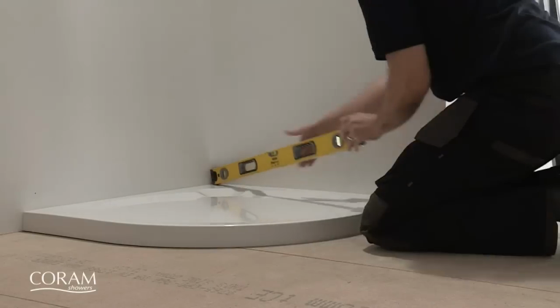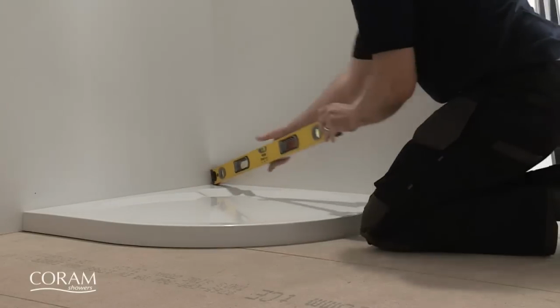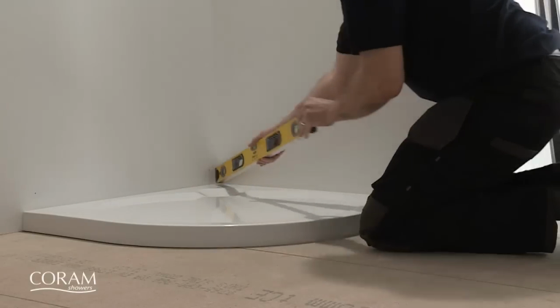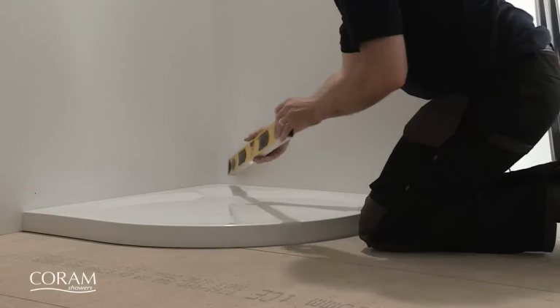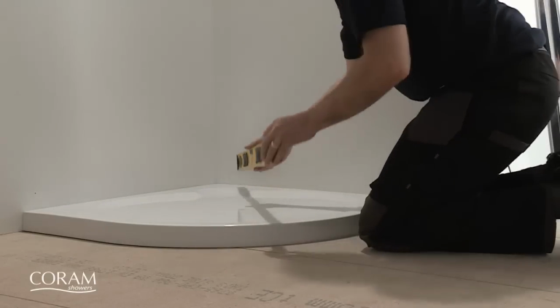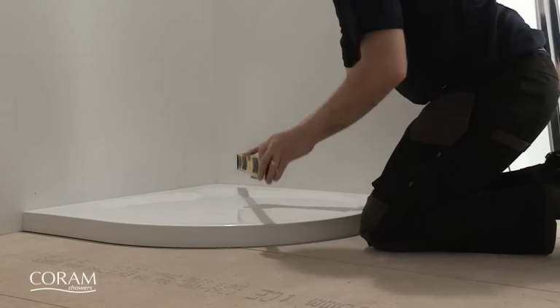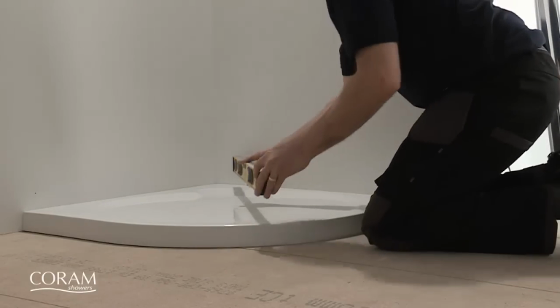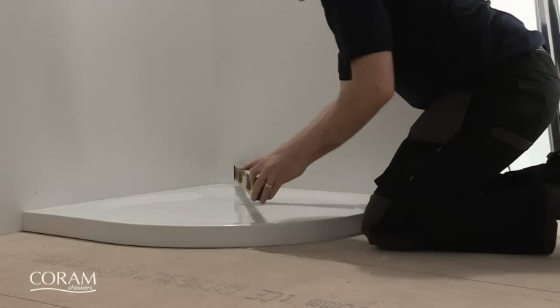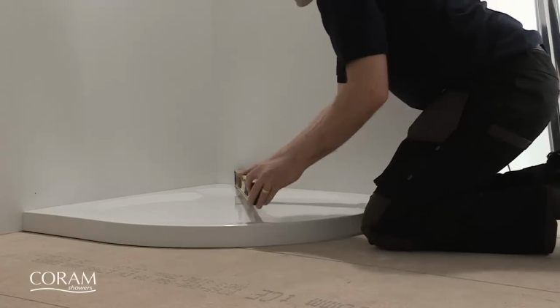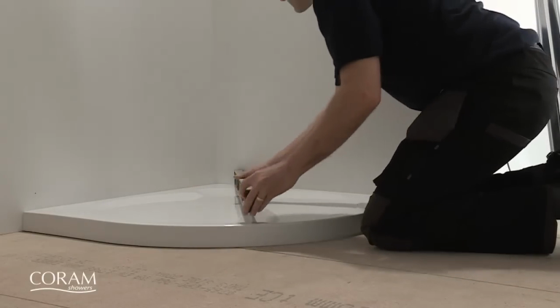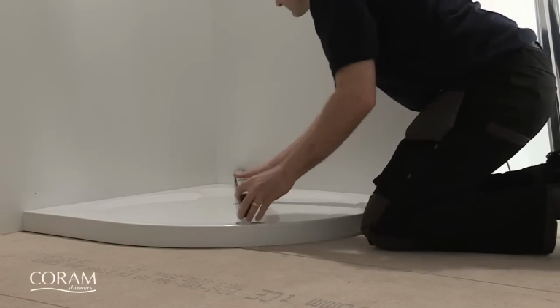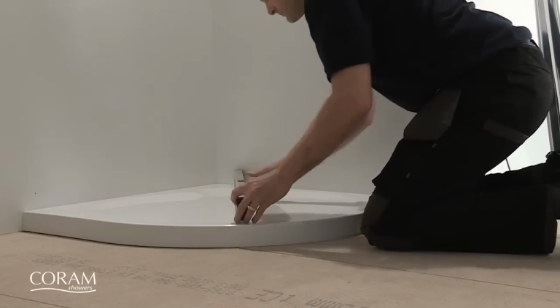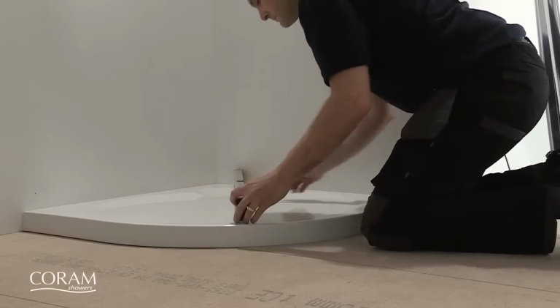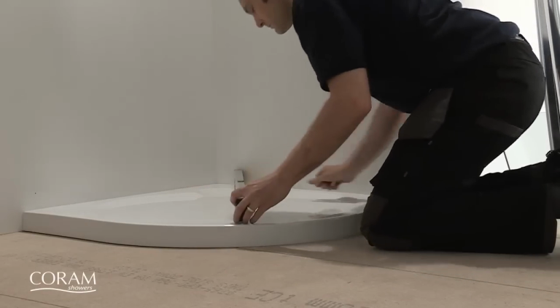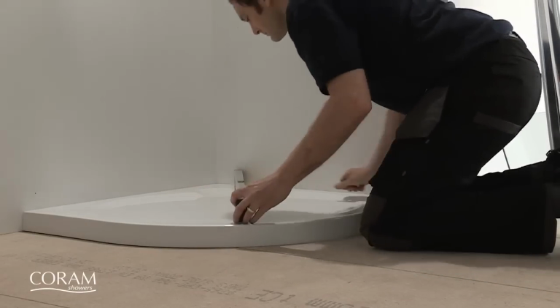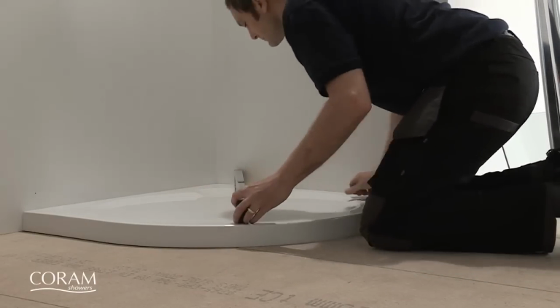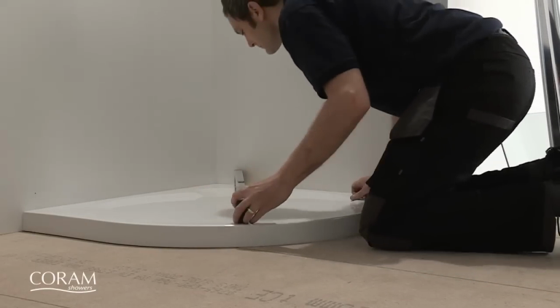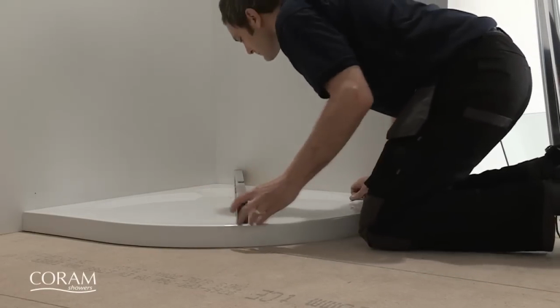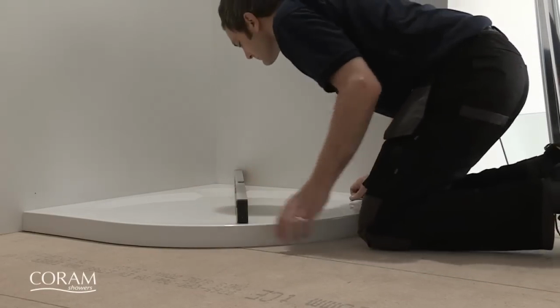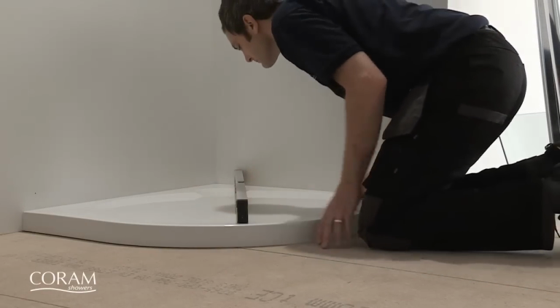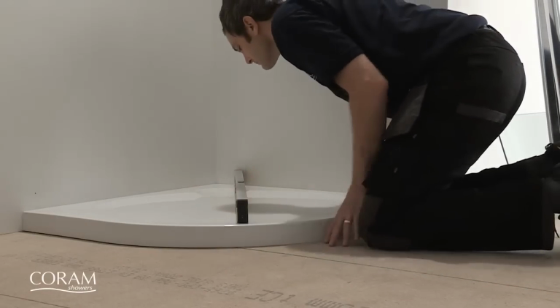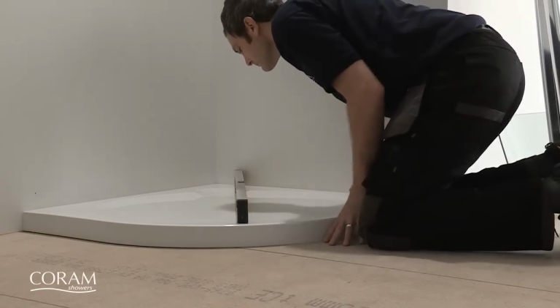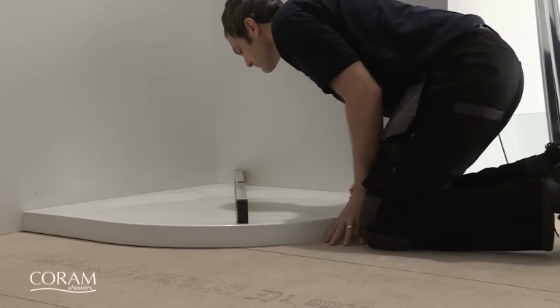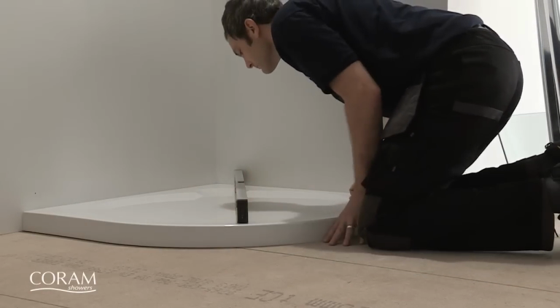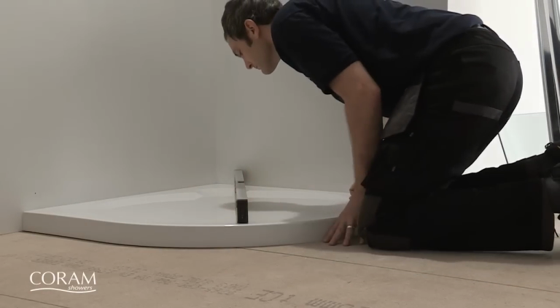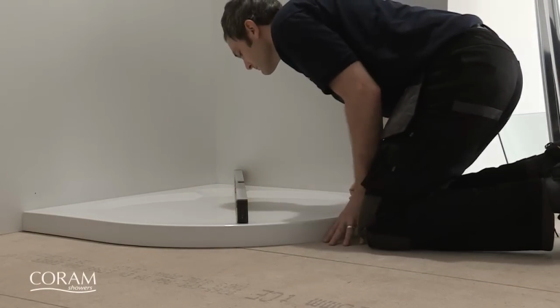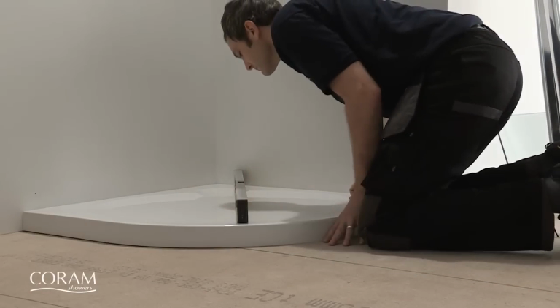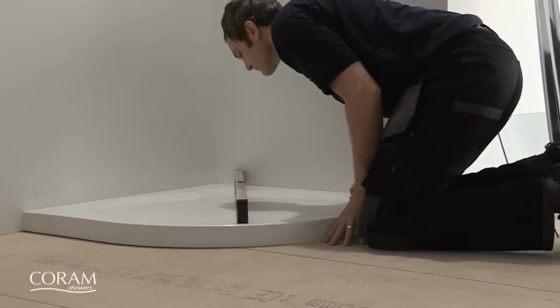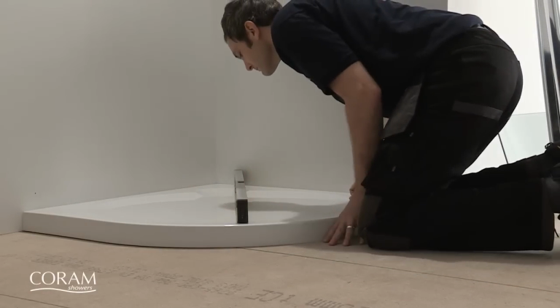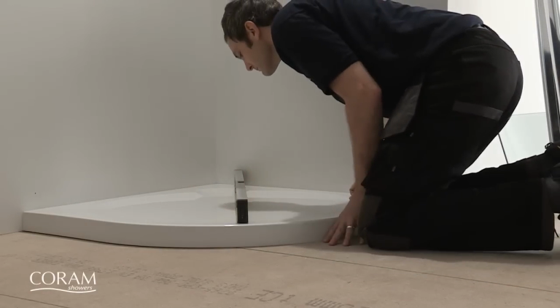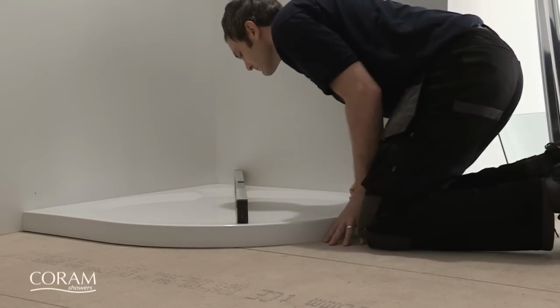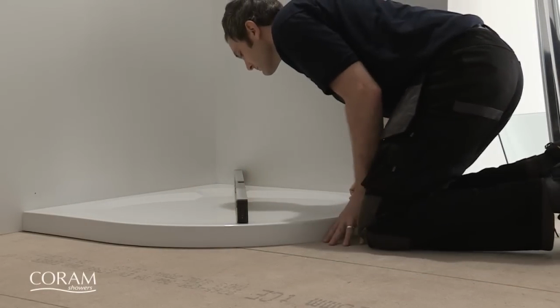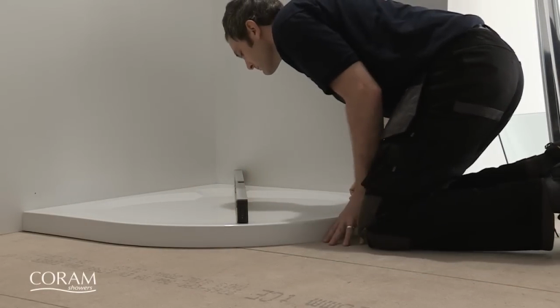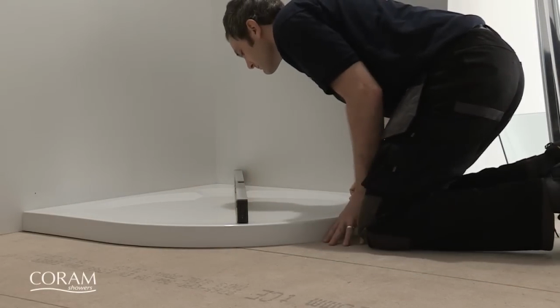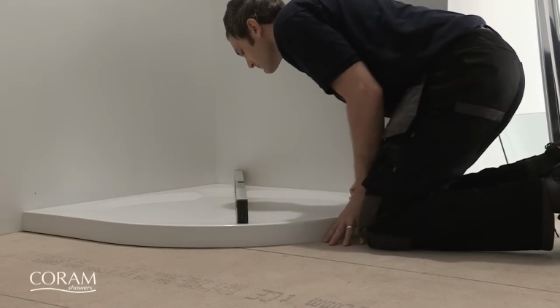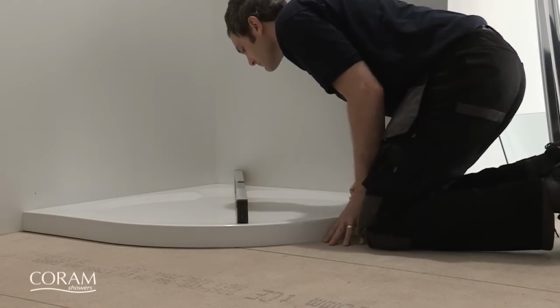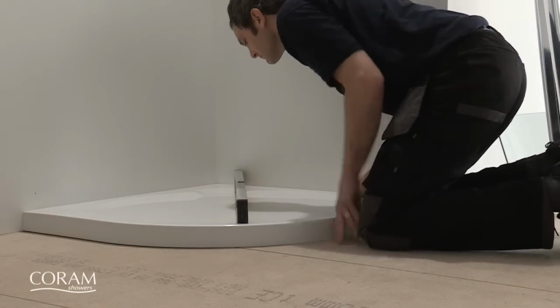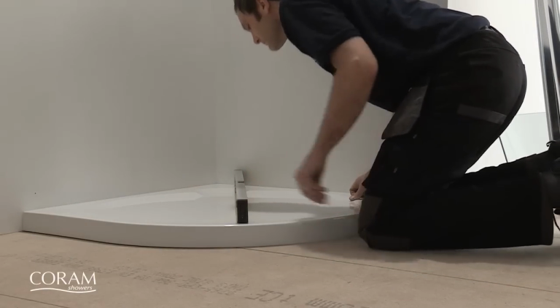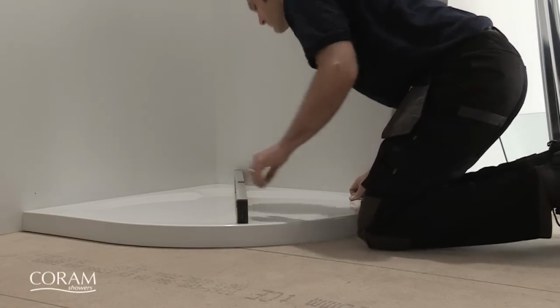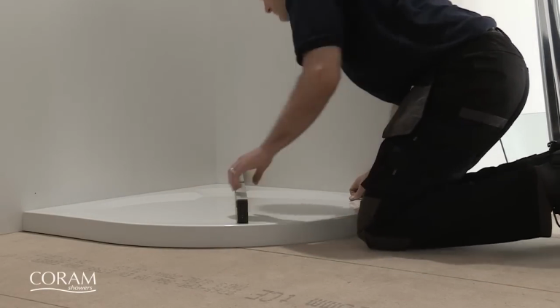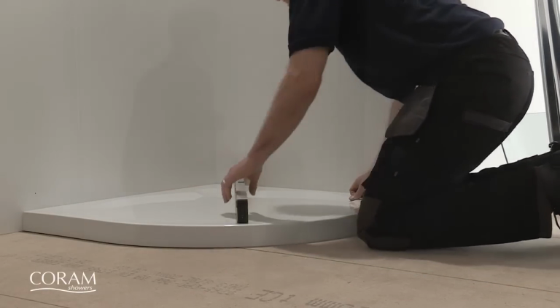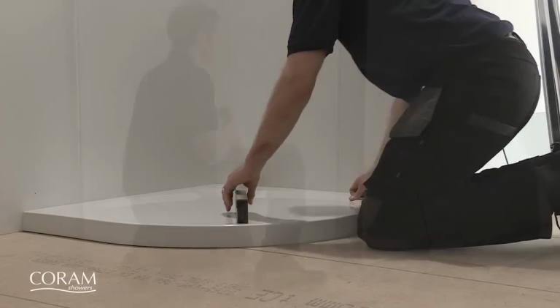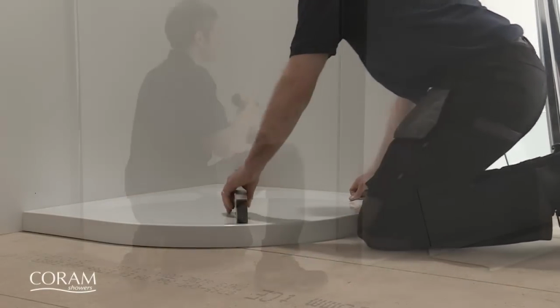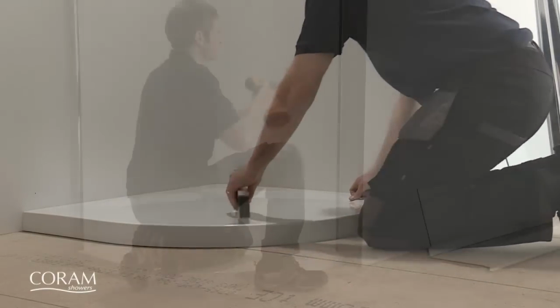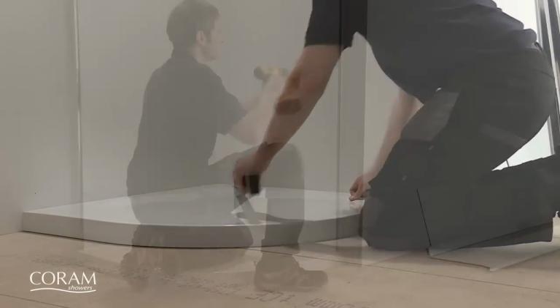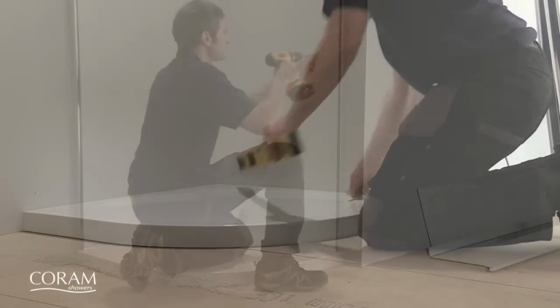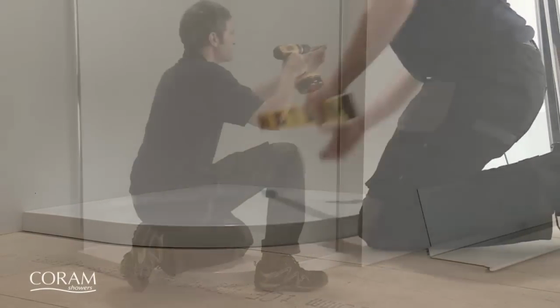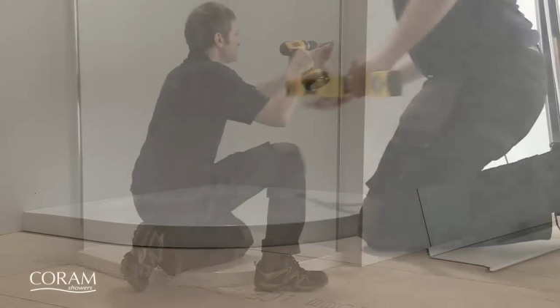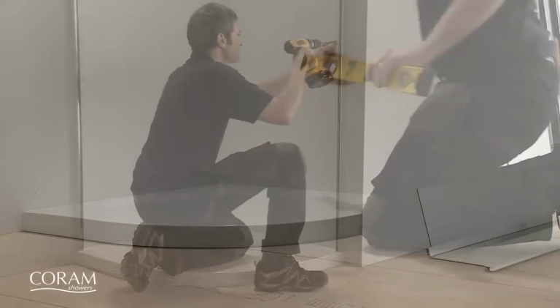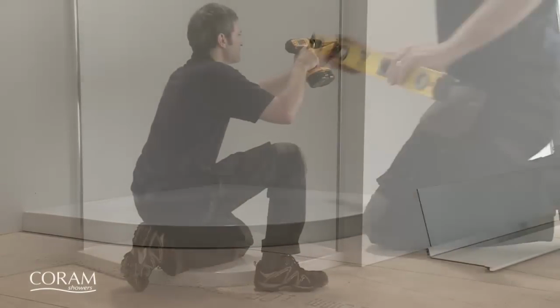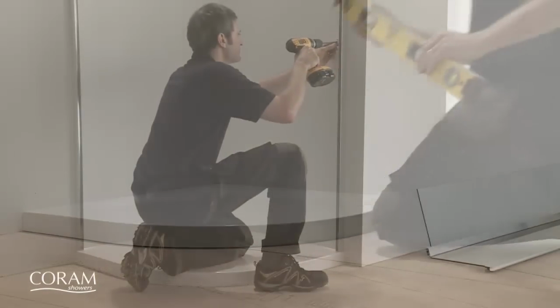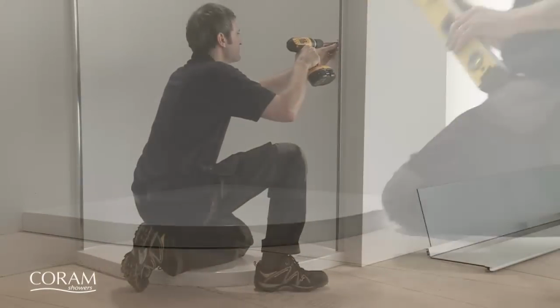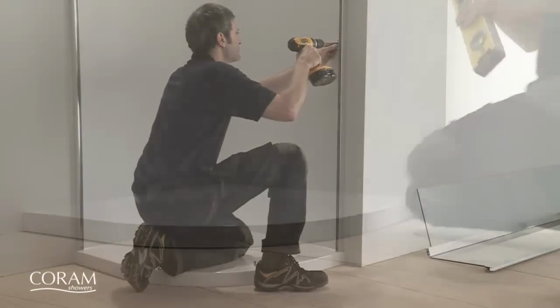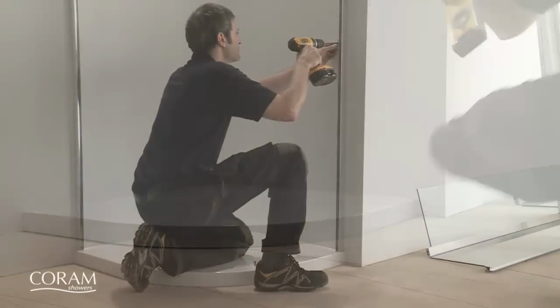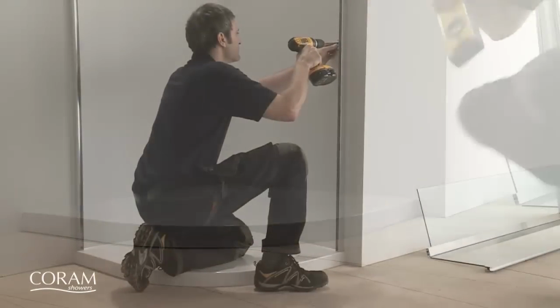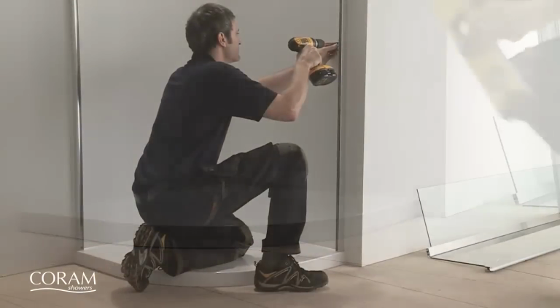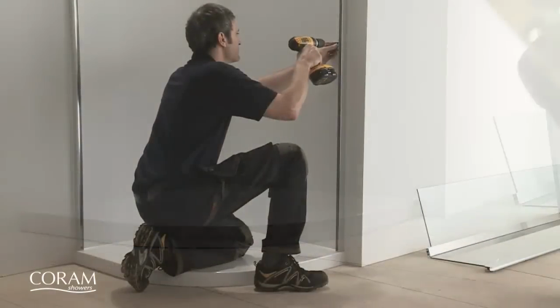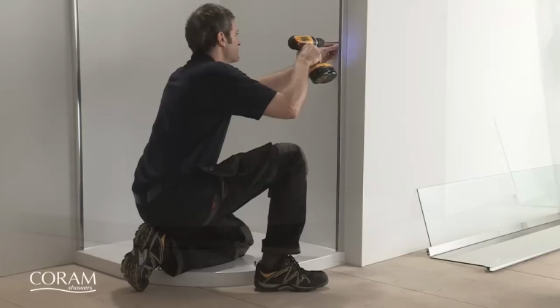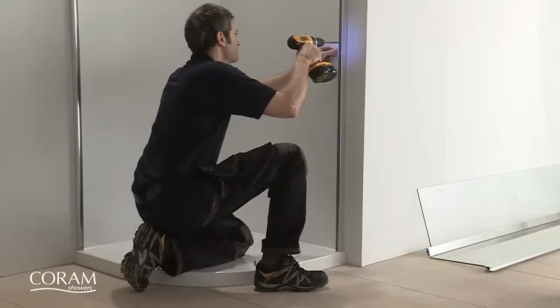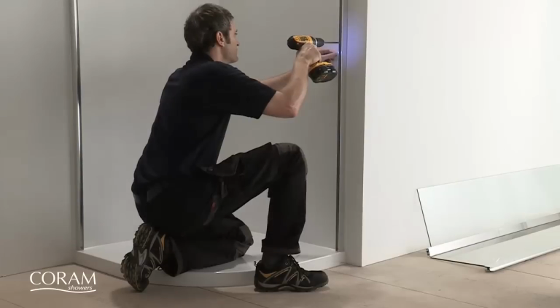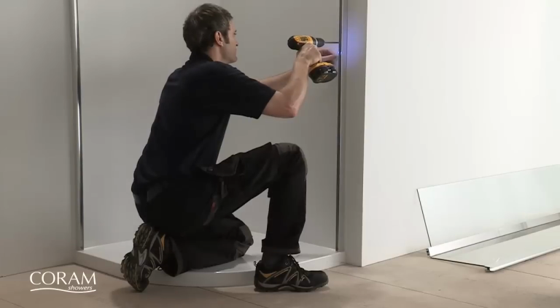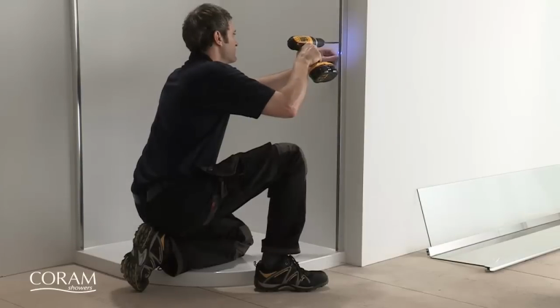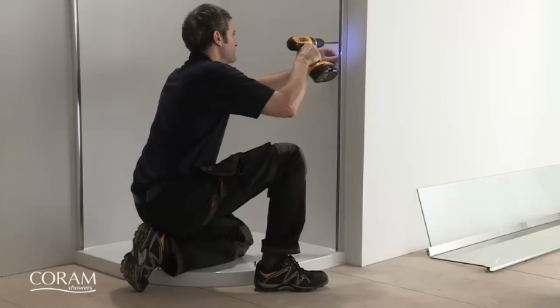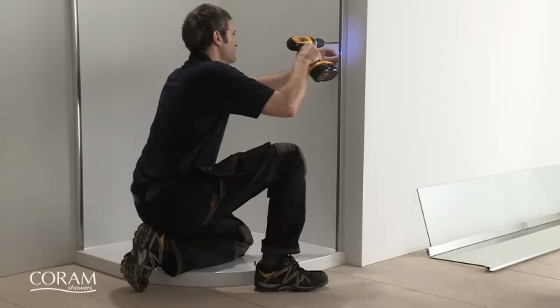Once you have fitted the shower tray and ensured it is level in all directions, you can then fix the wall channels to the walls.